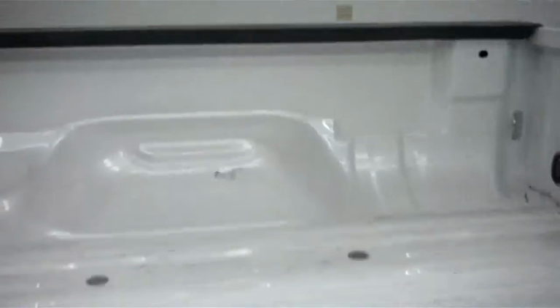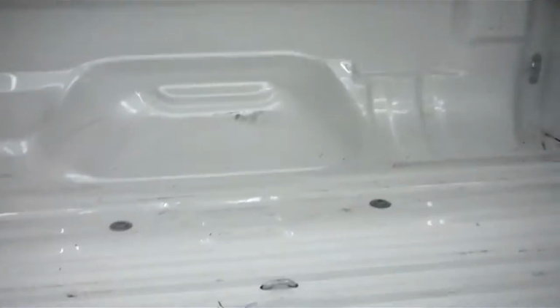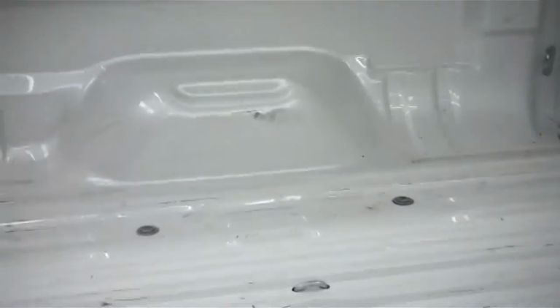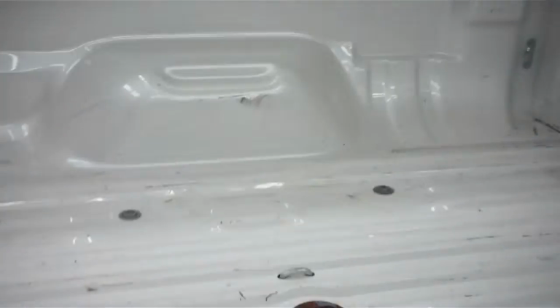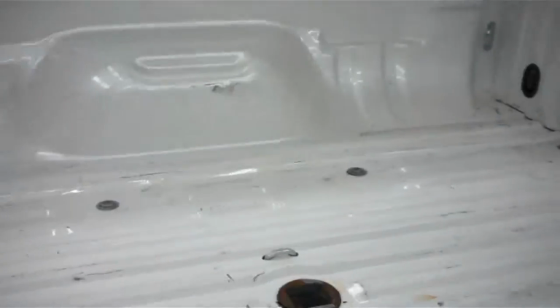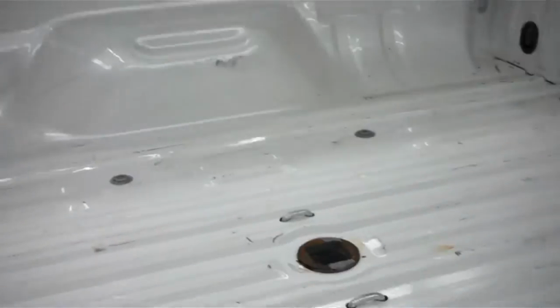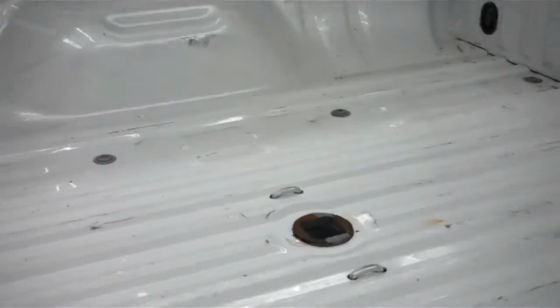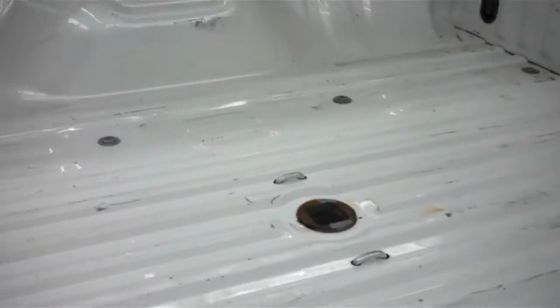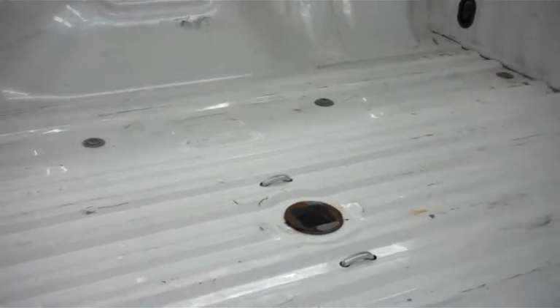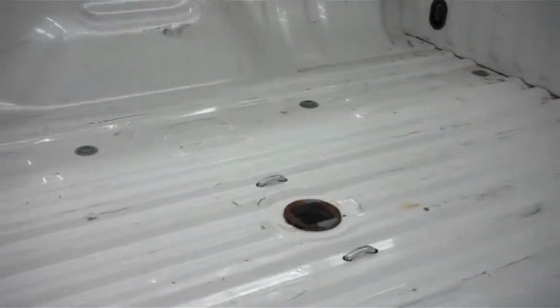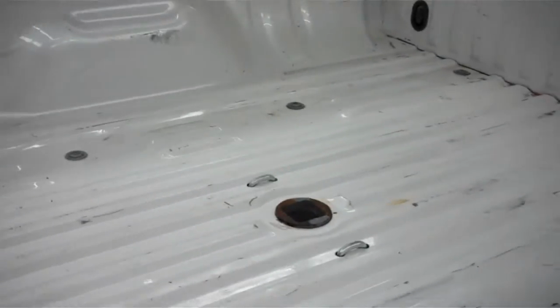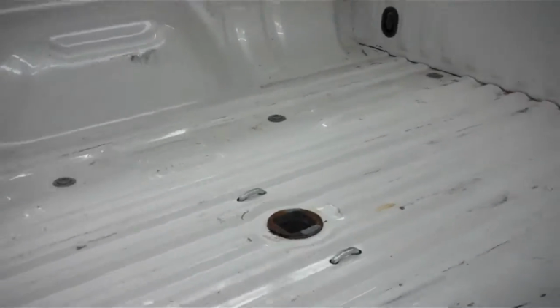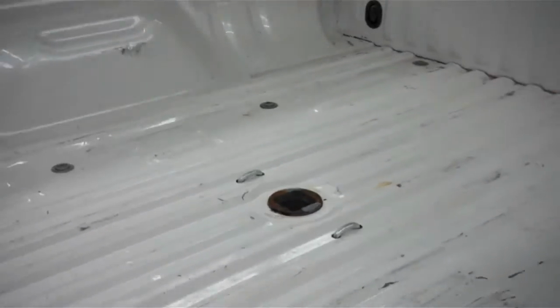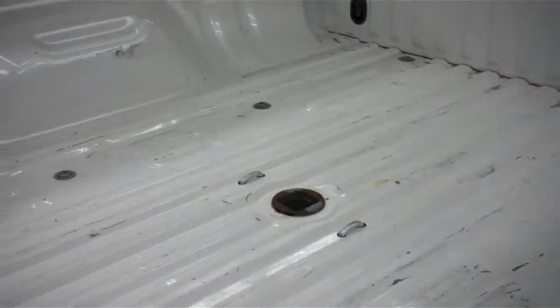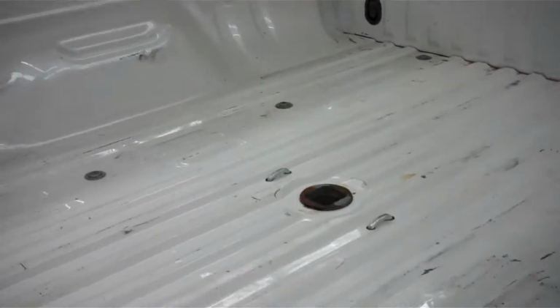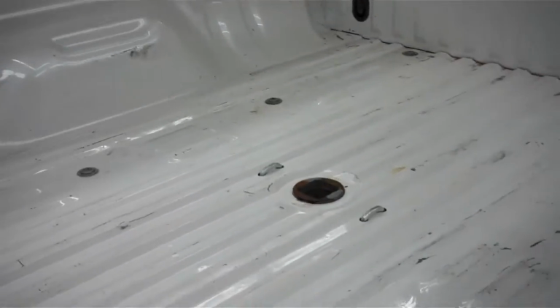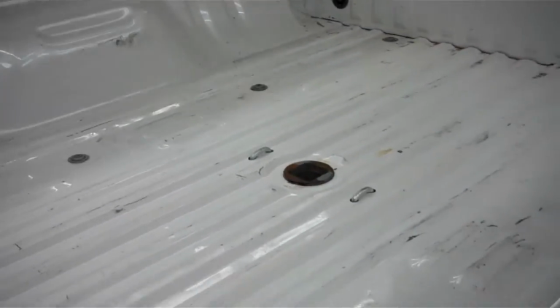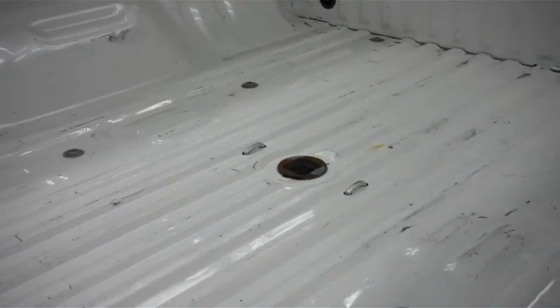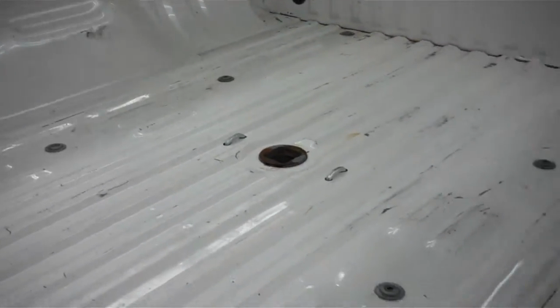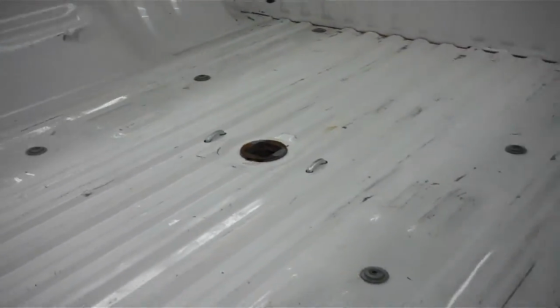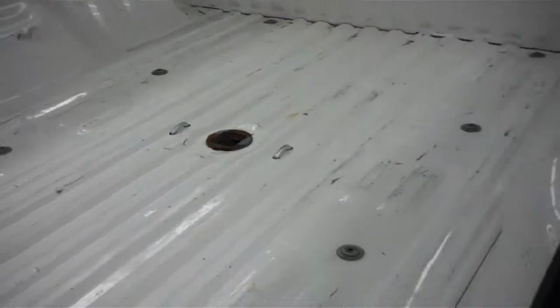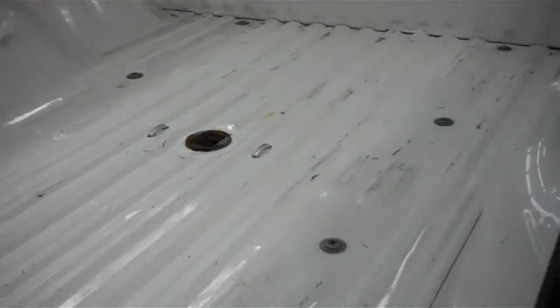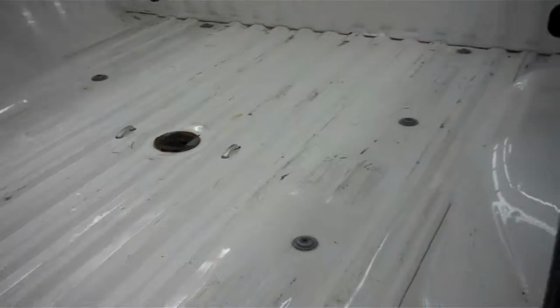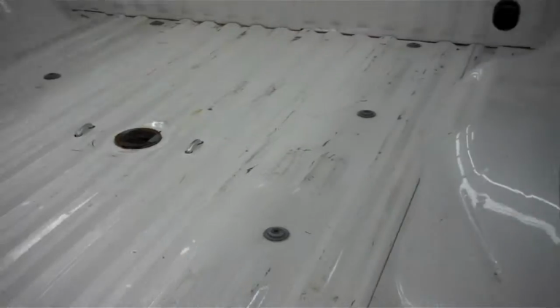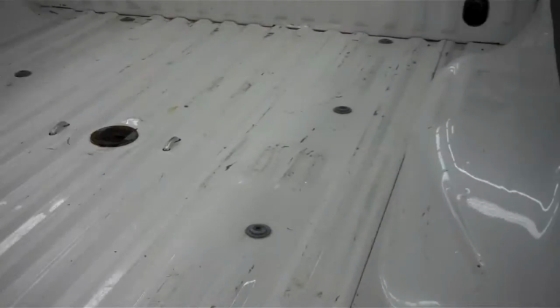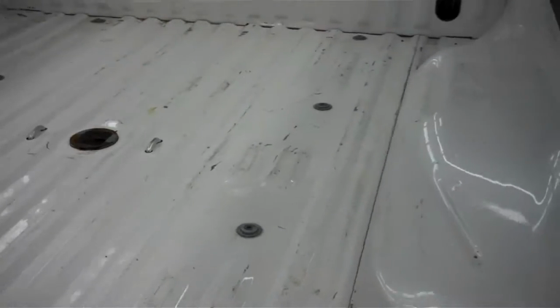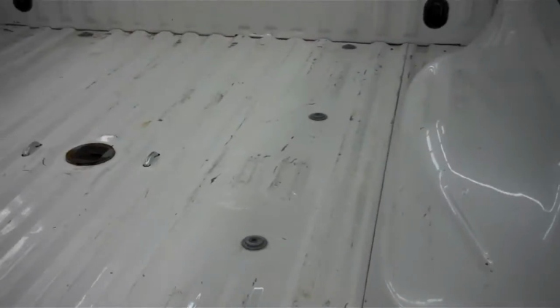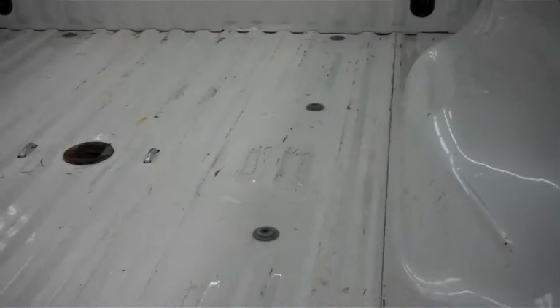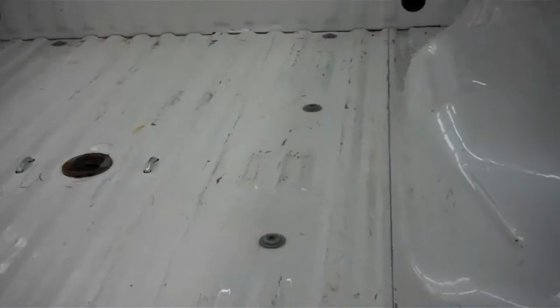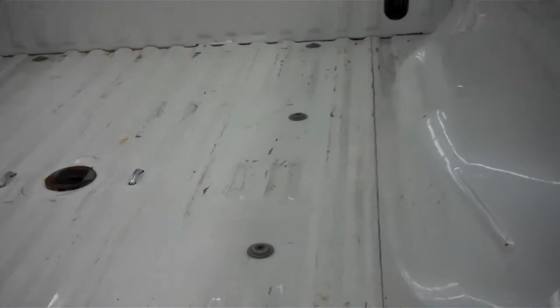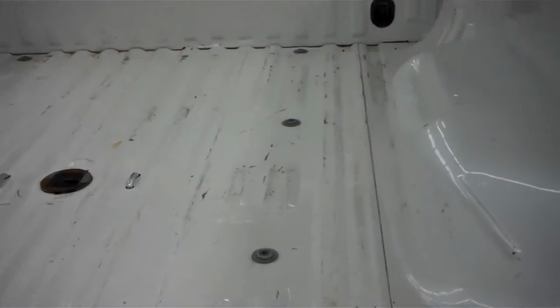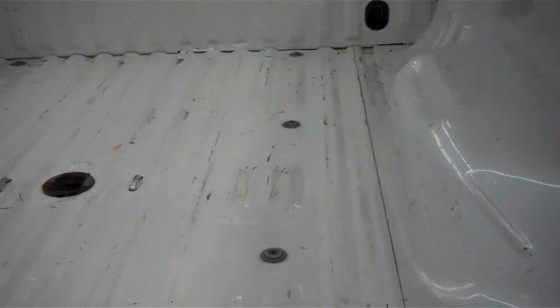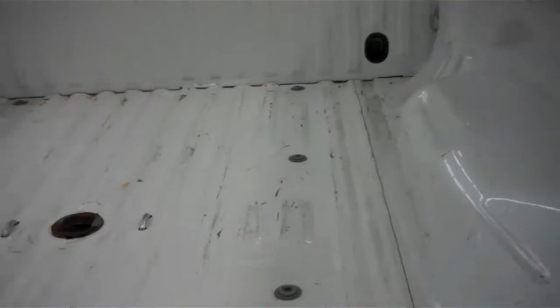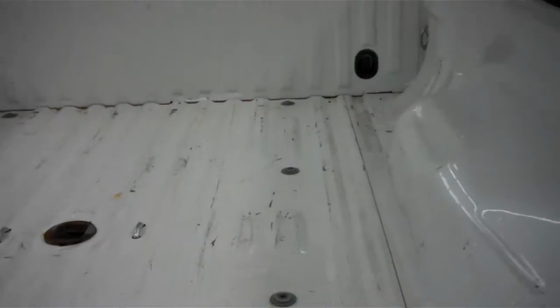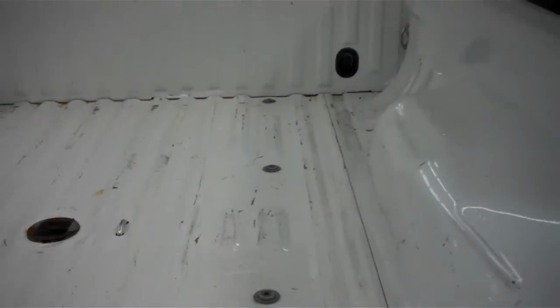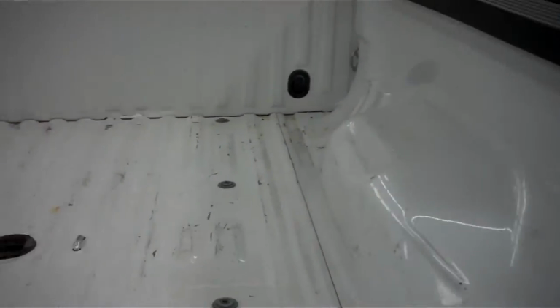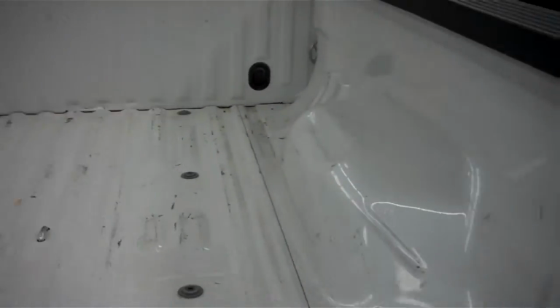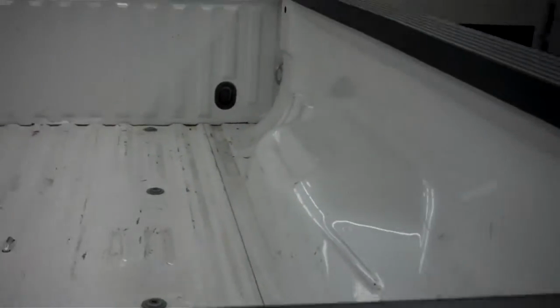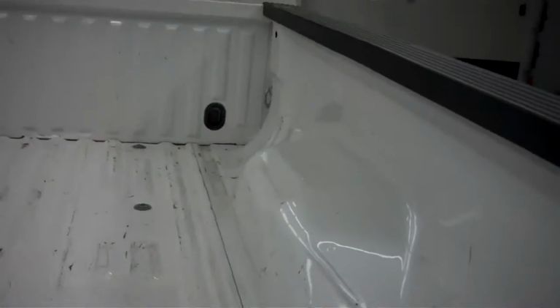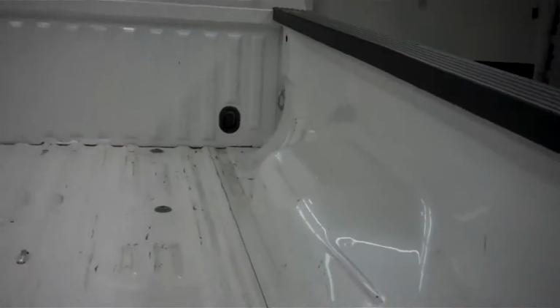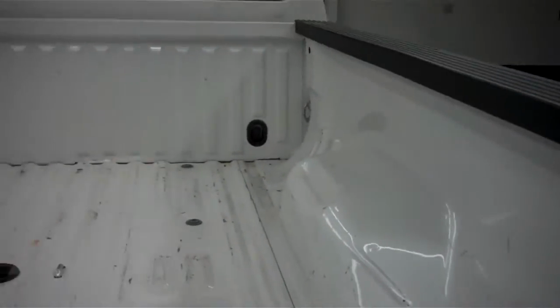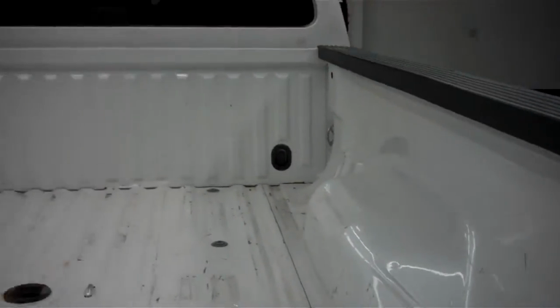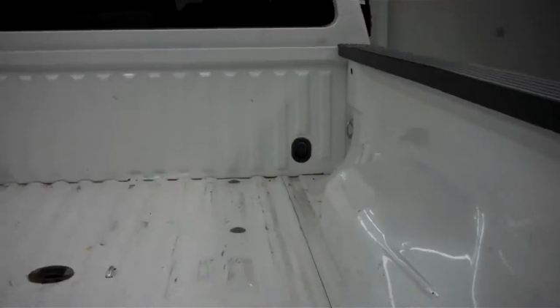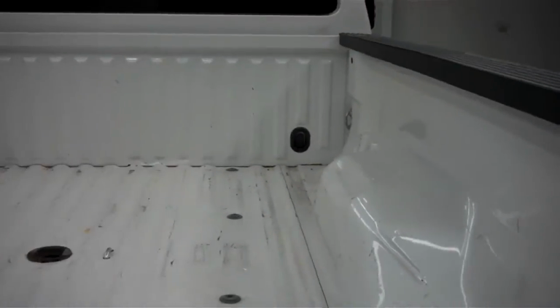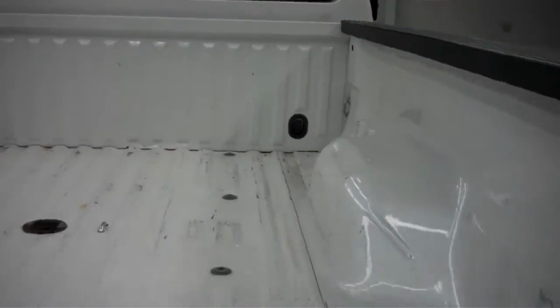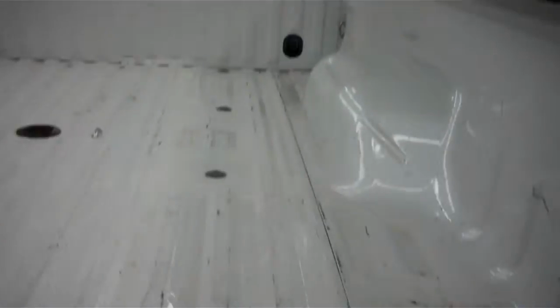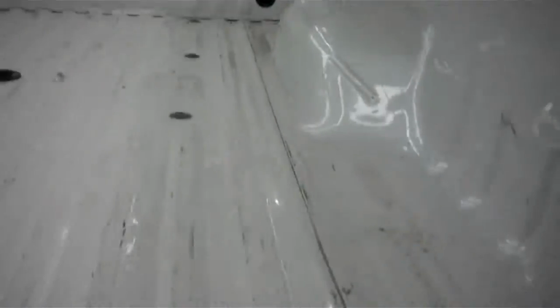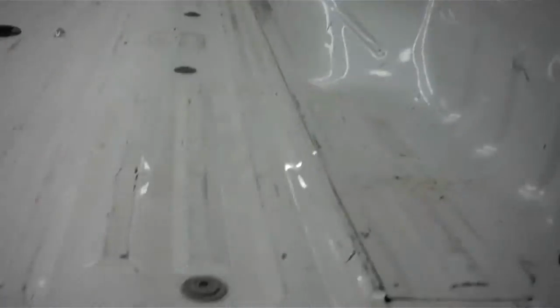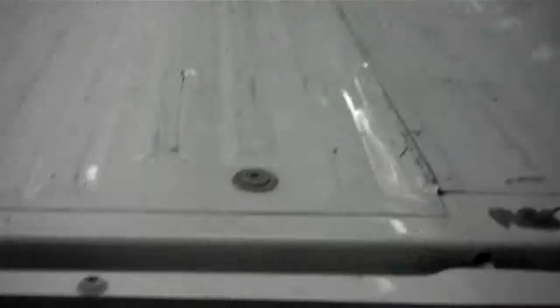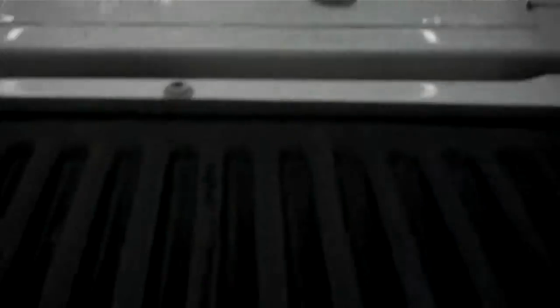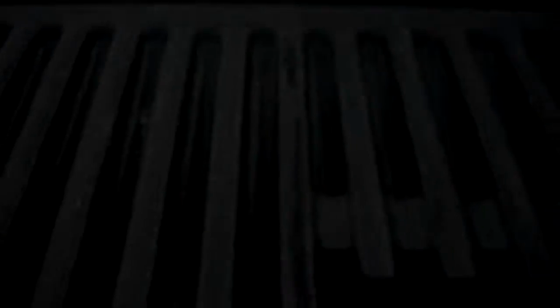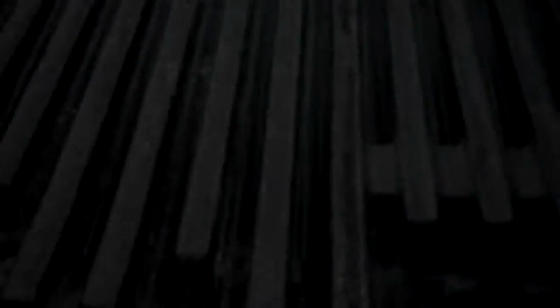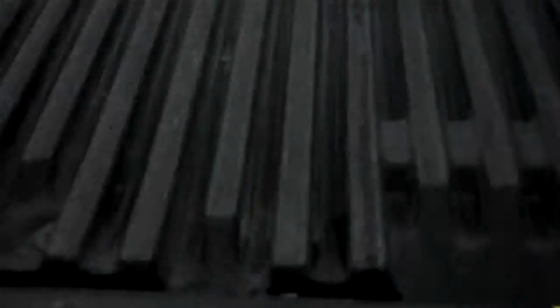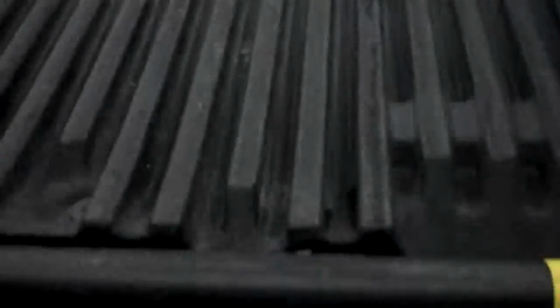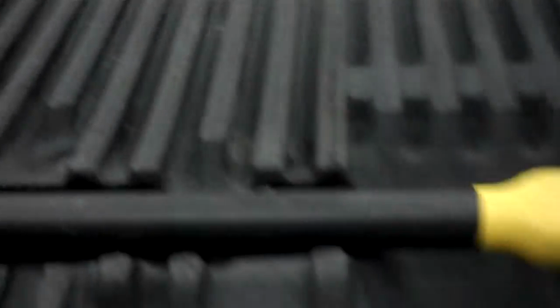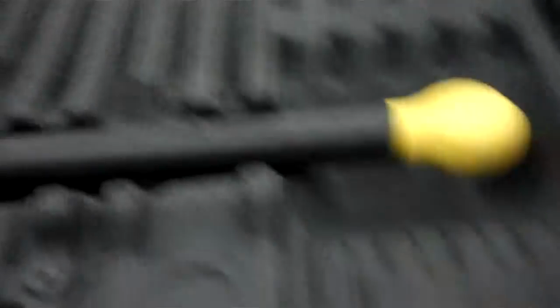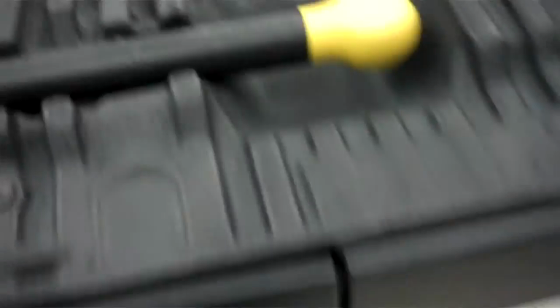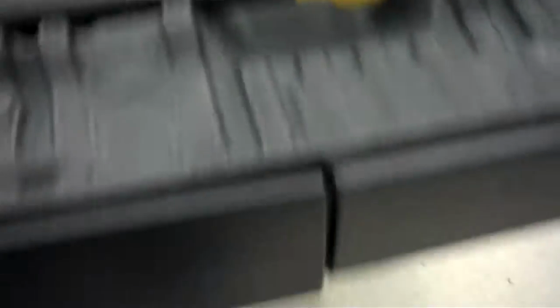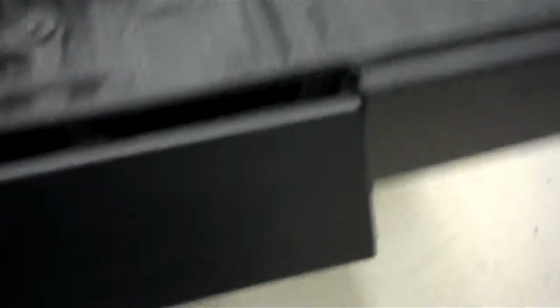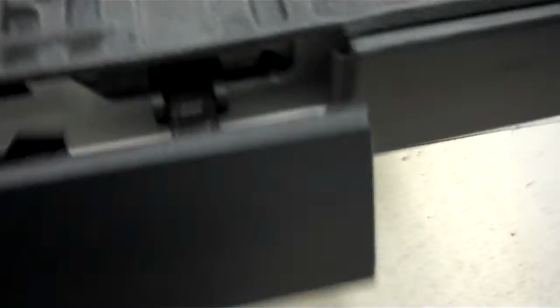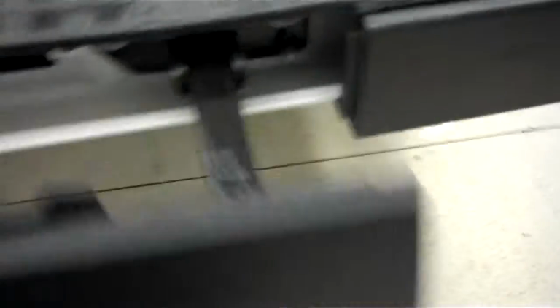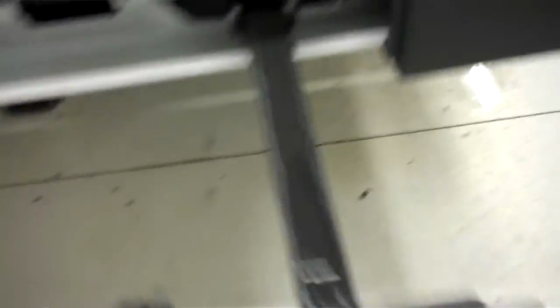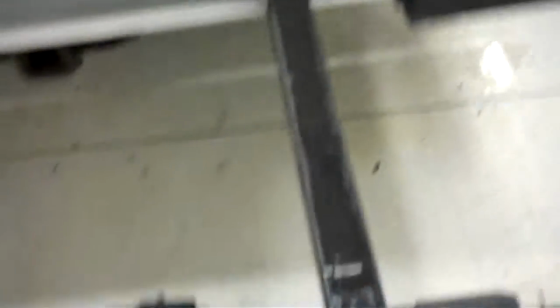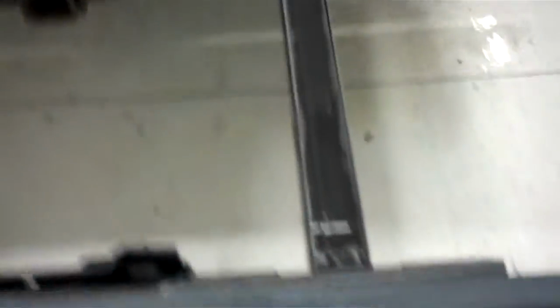The bed of the vehicle is also very clean with some light usage. The tailgate has the step assist.